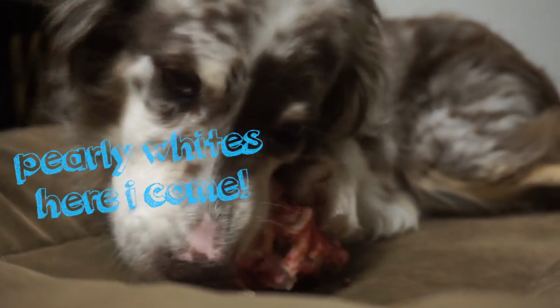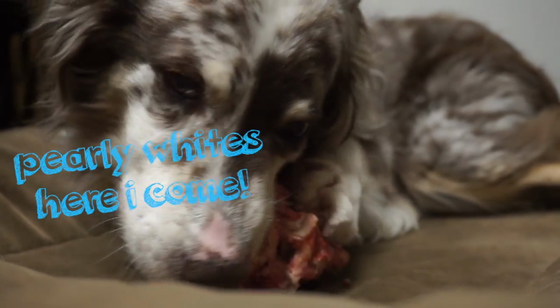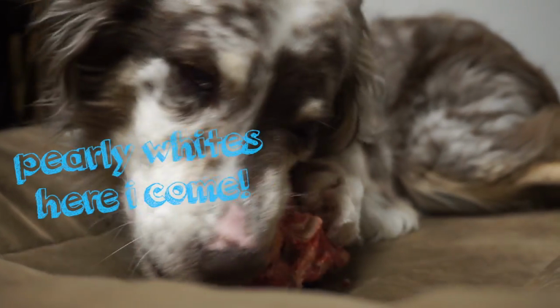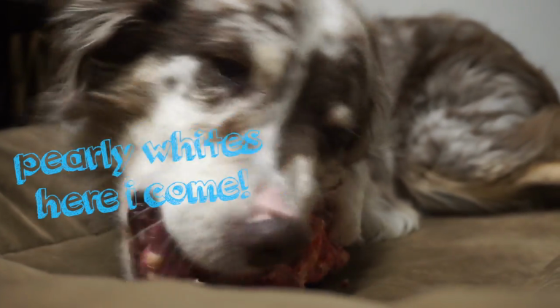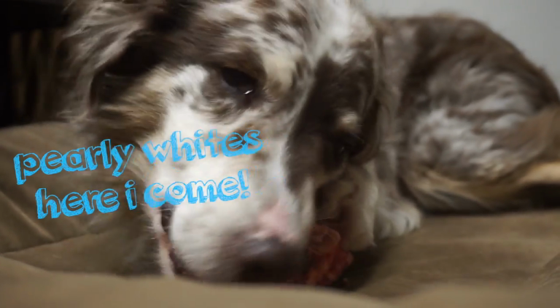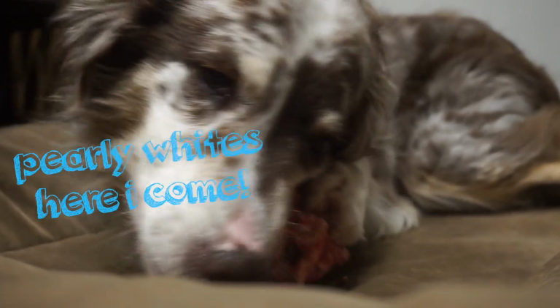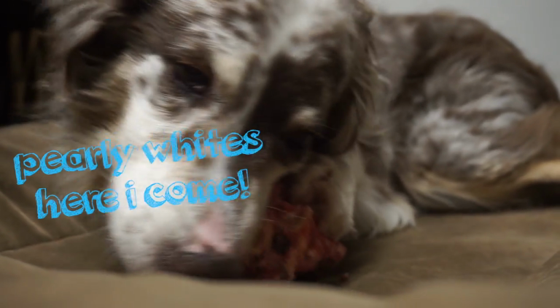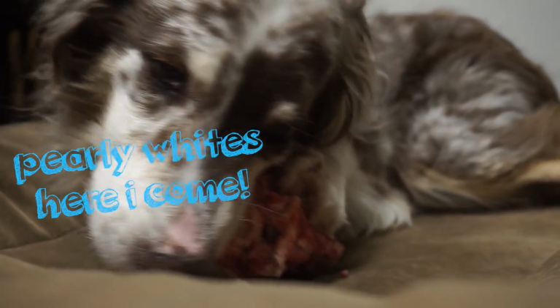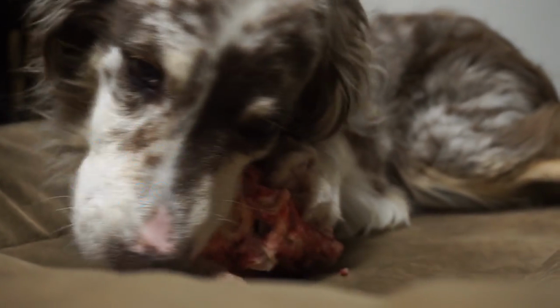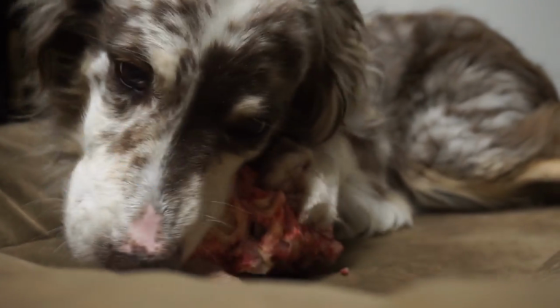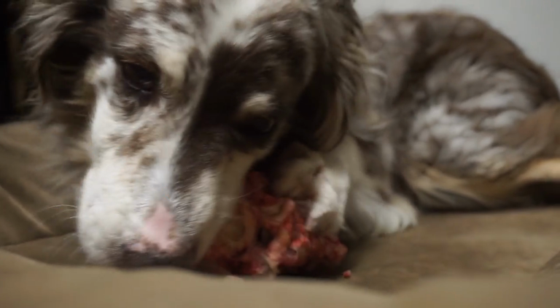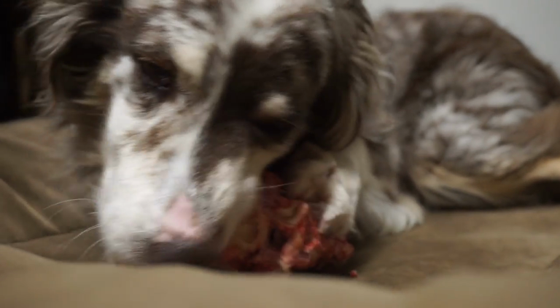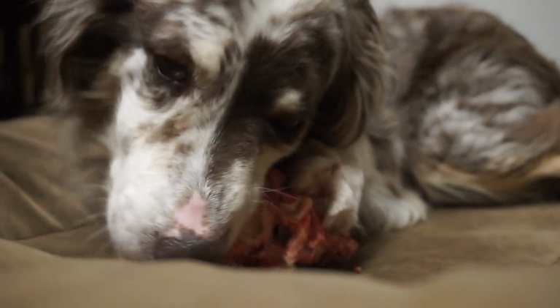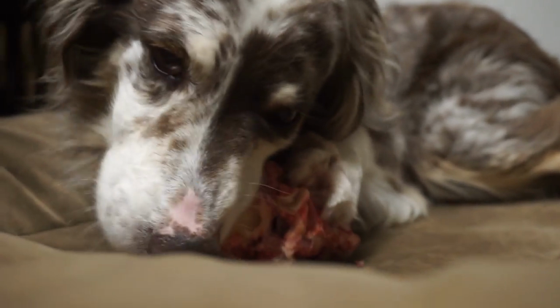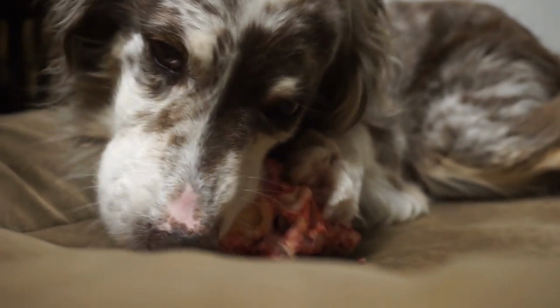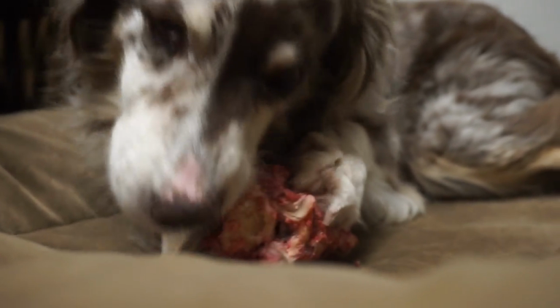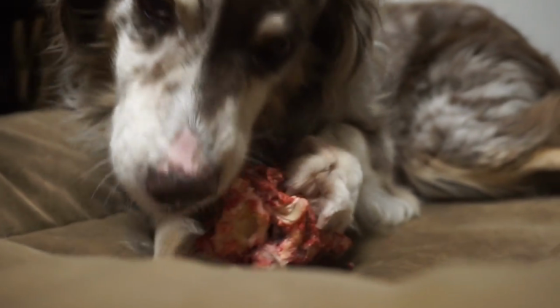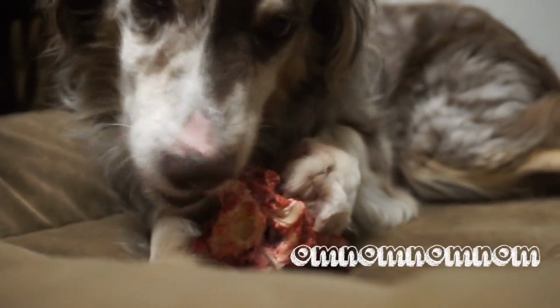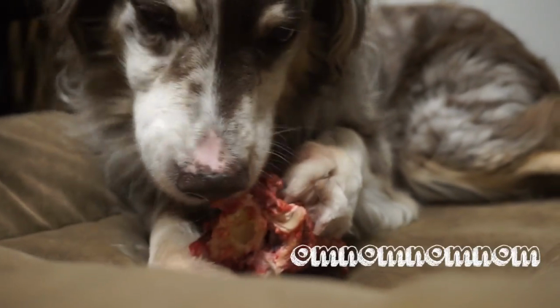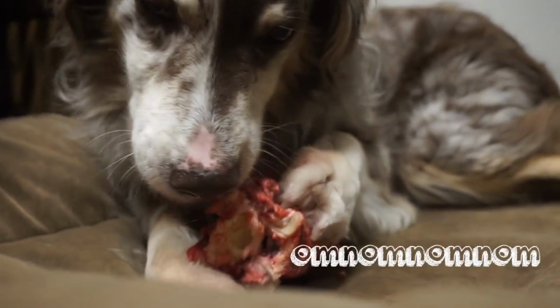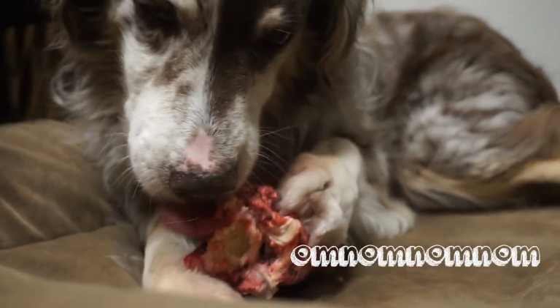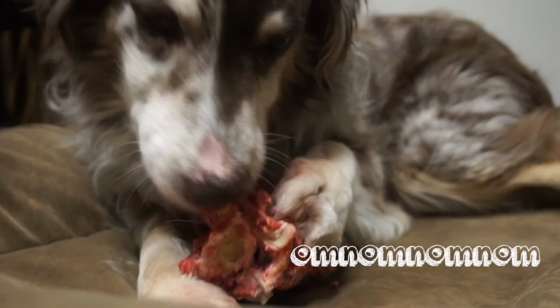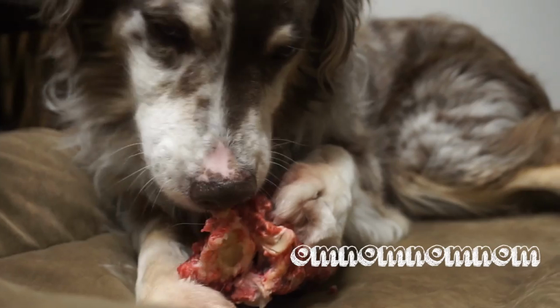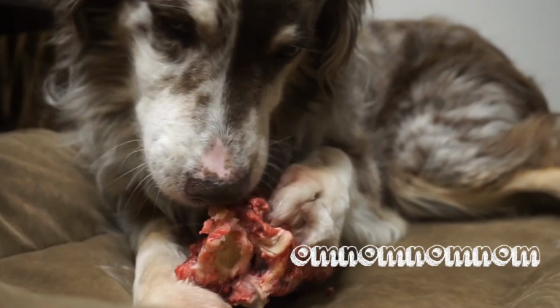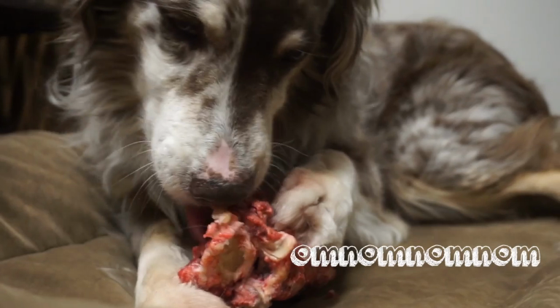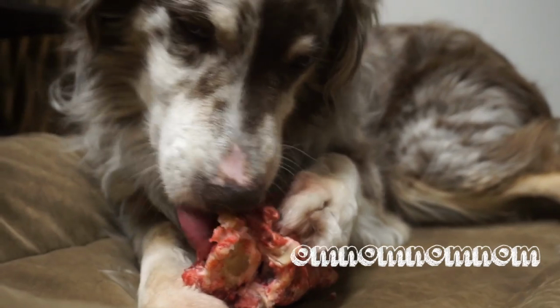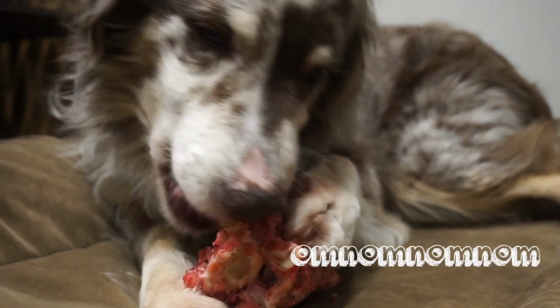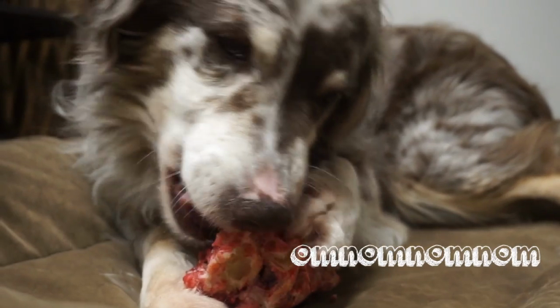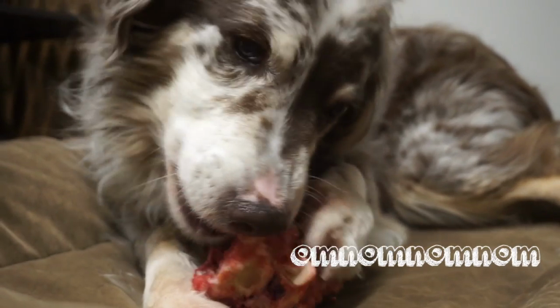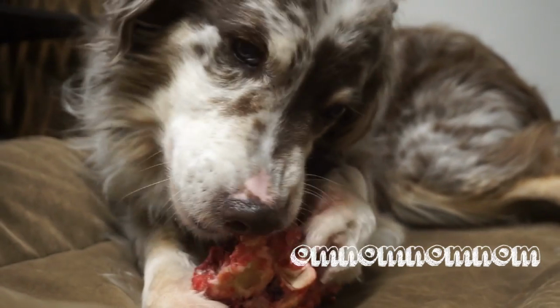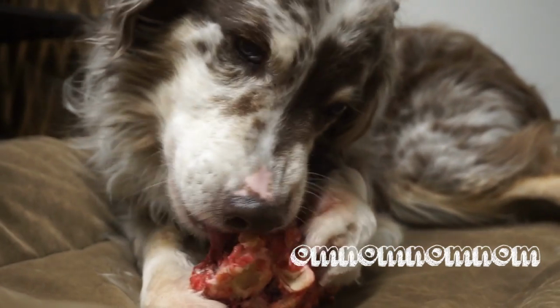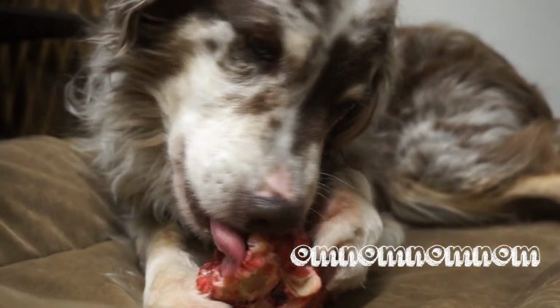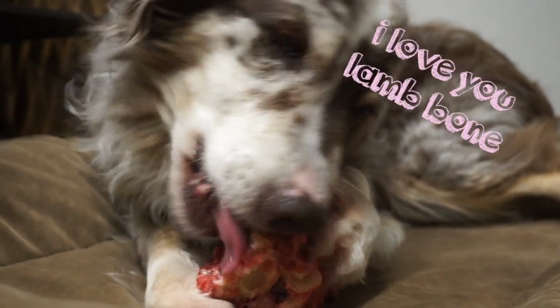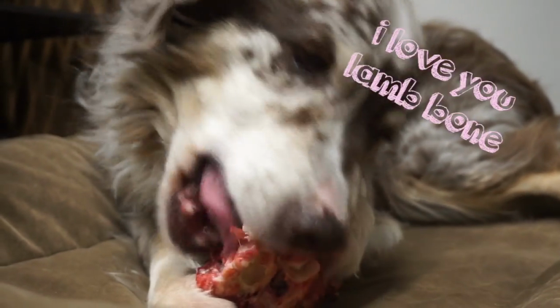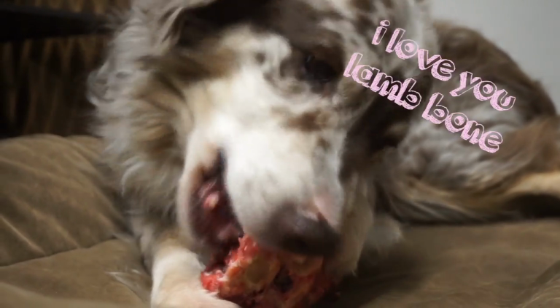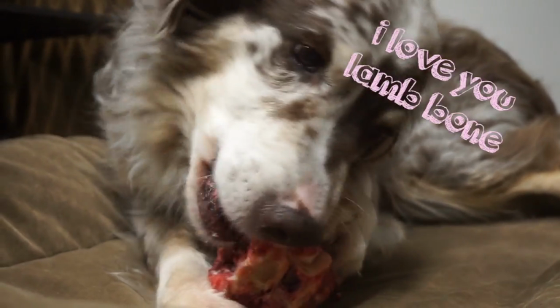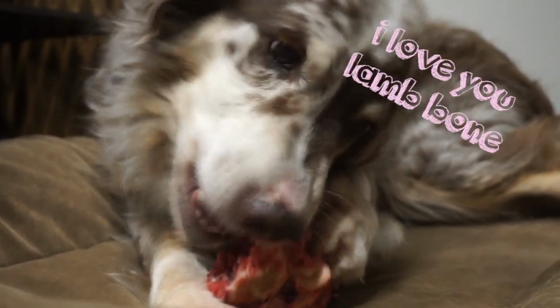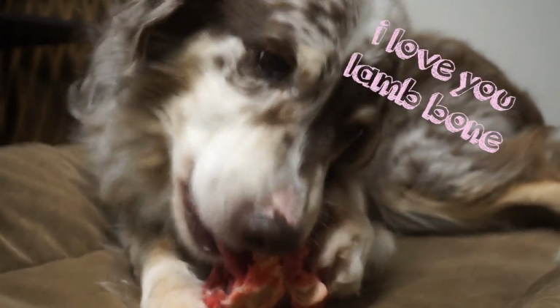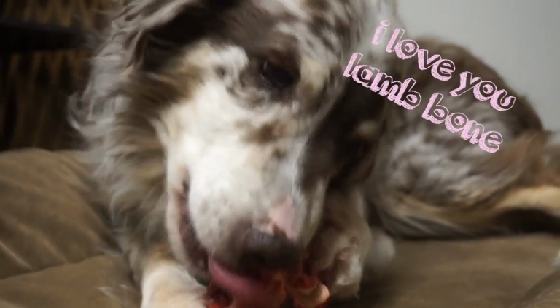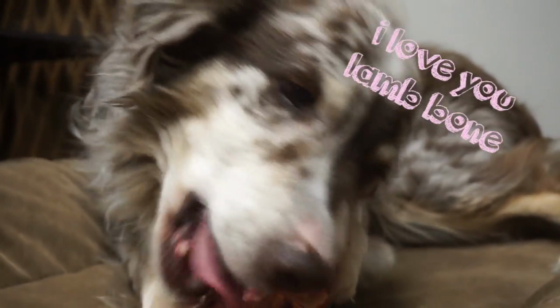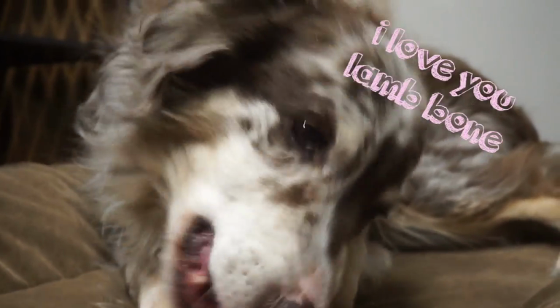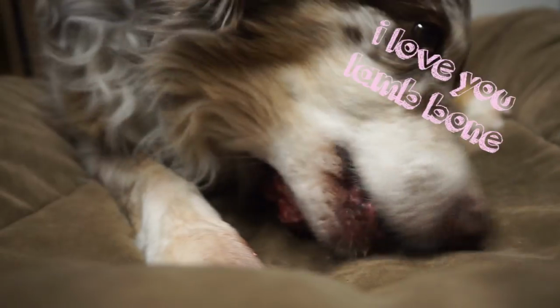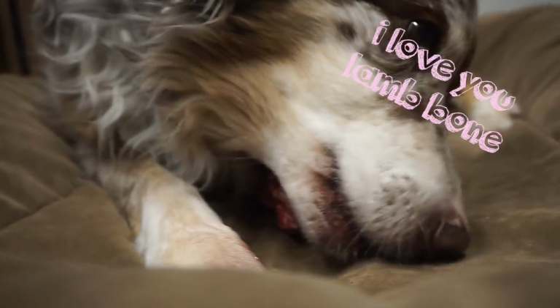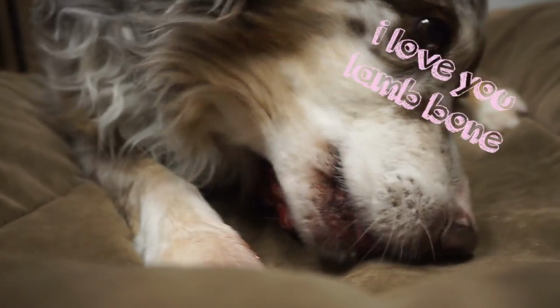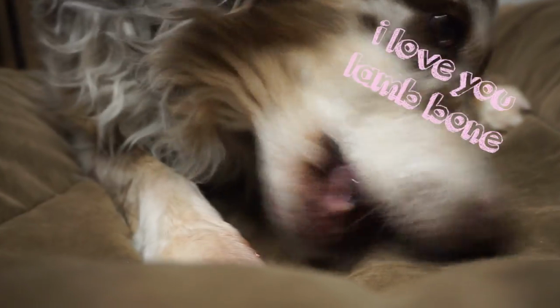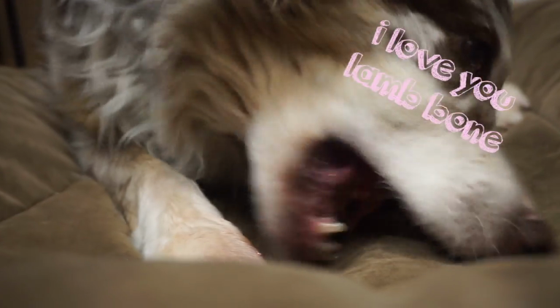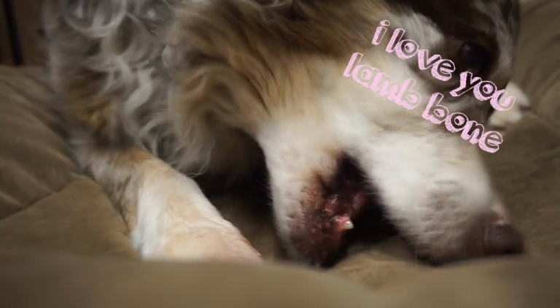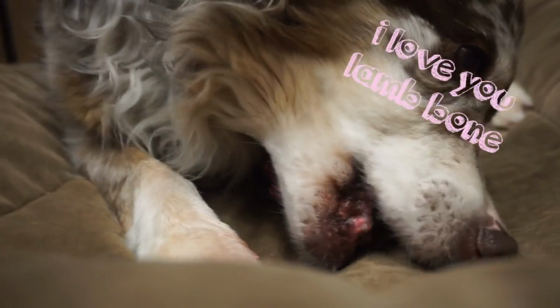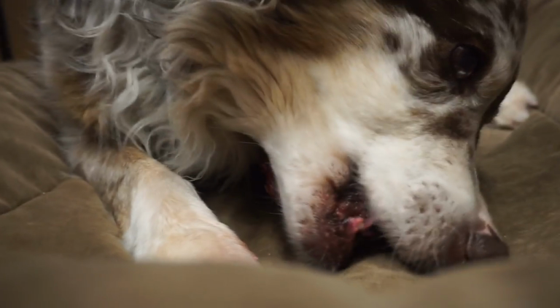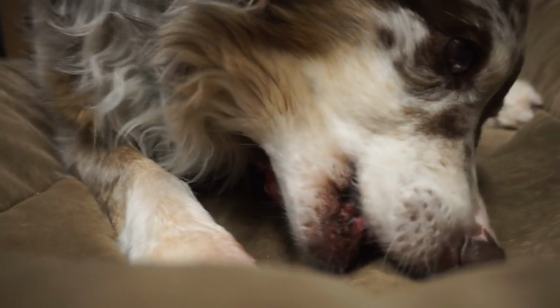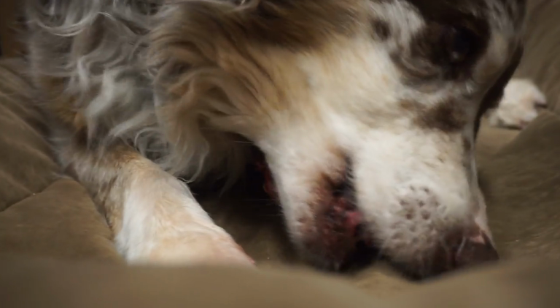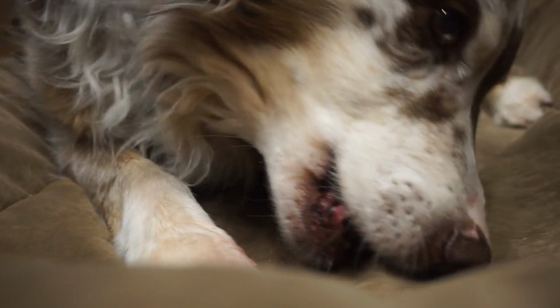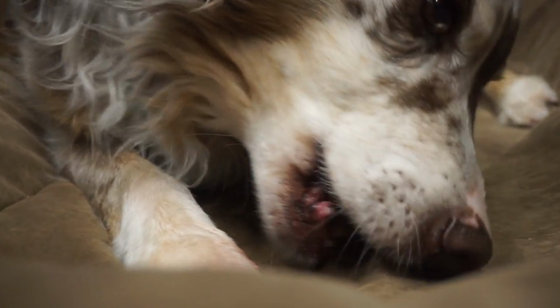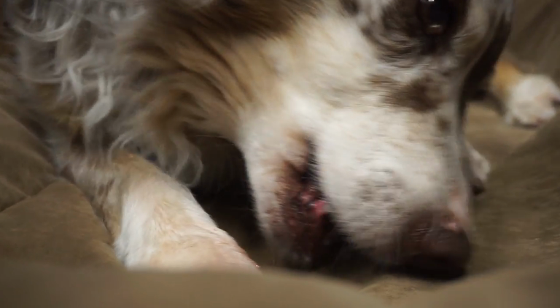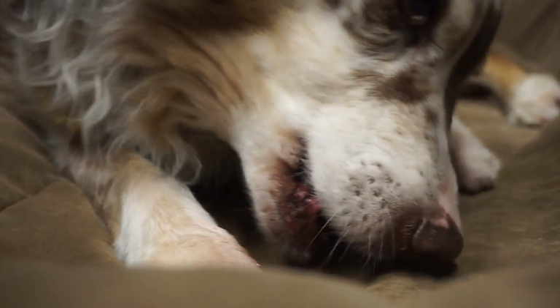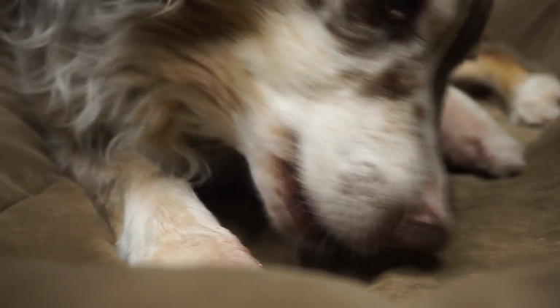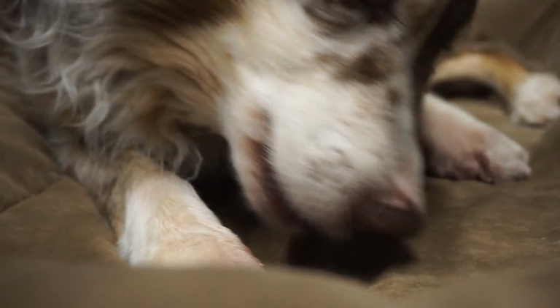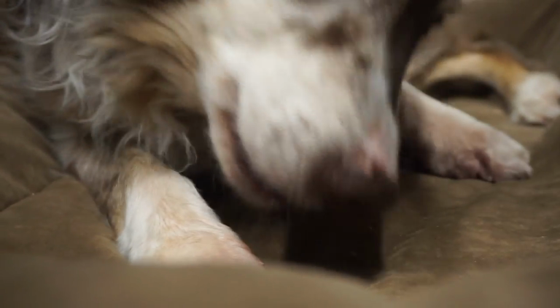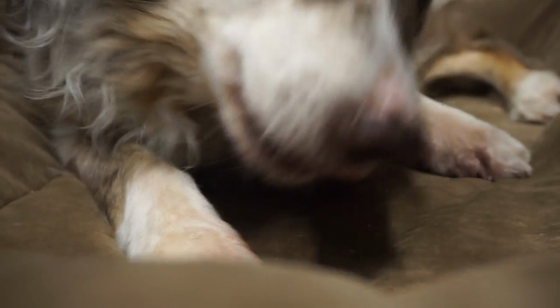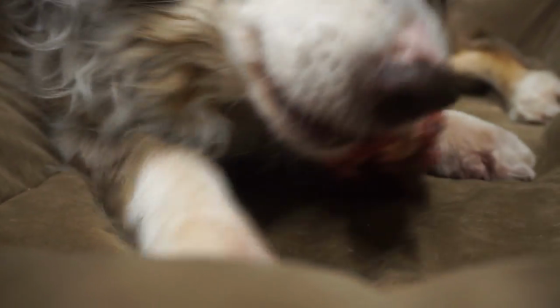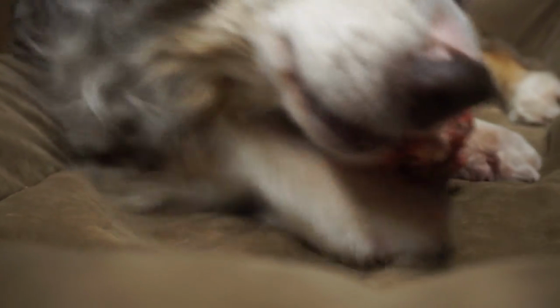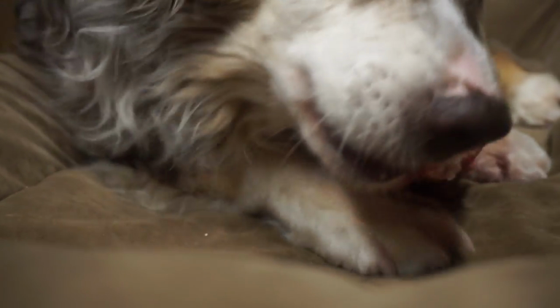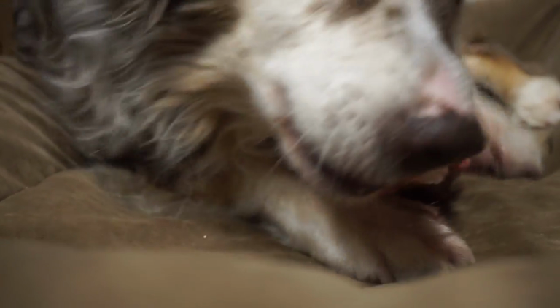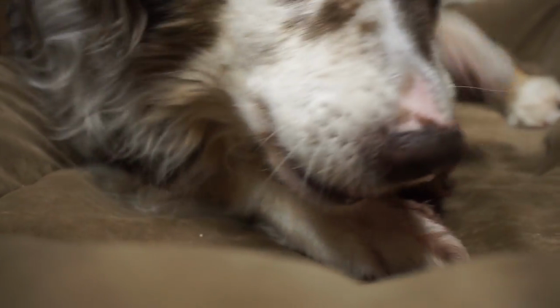The acidity in raw meat doesn't allow plaque, tartar, or bacteria to grow. As you can see here, Ben is going to town on this vertebrae — he is absolutely in heaven.